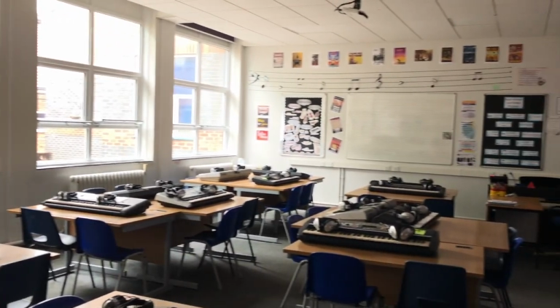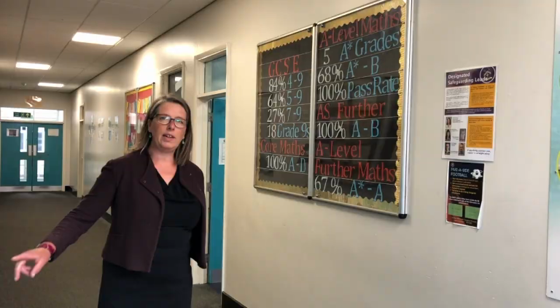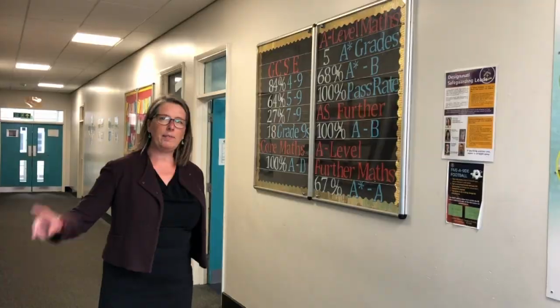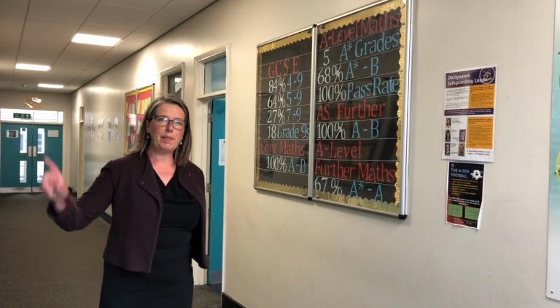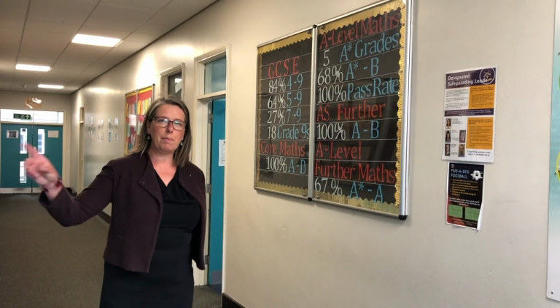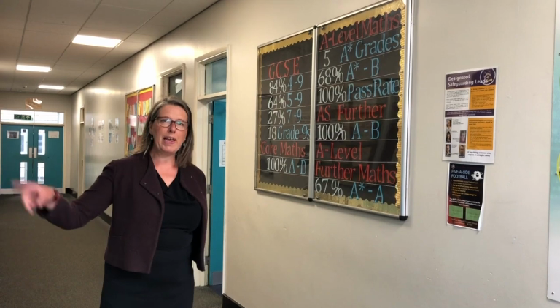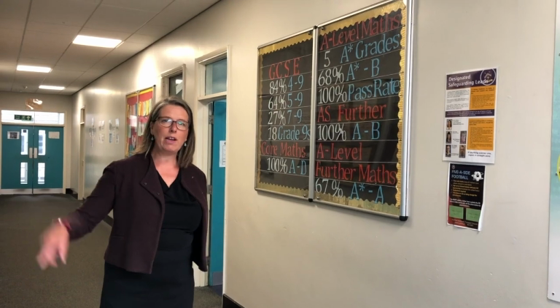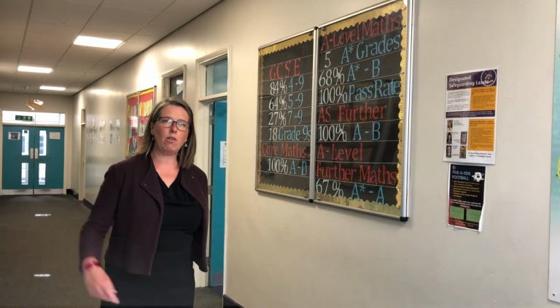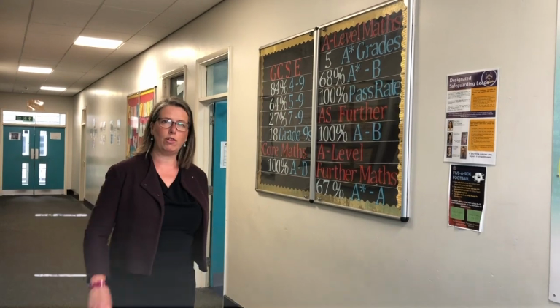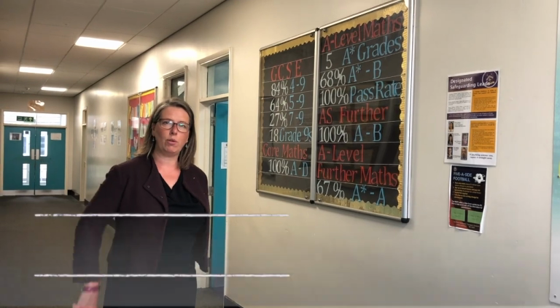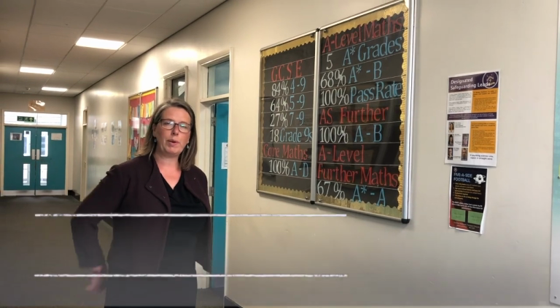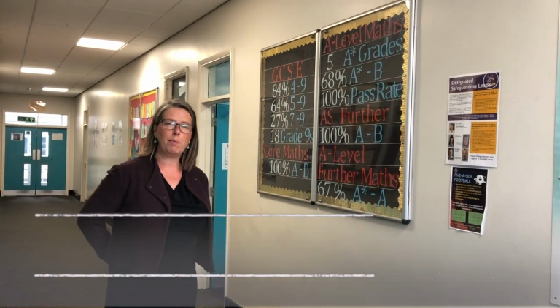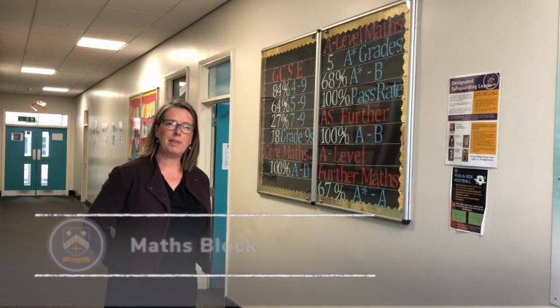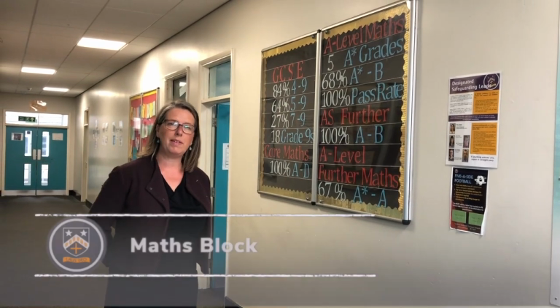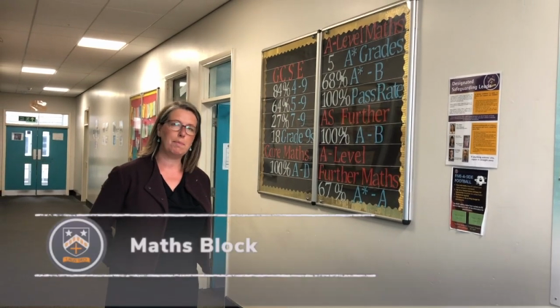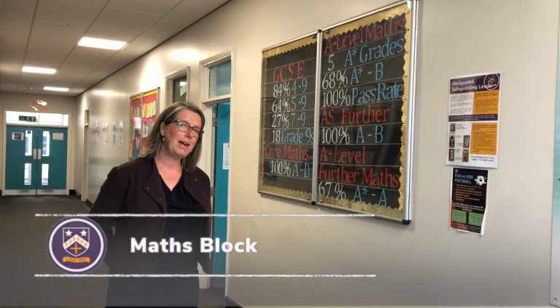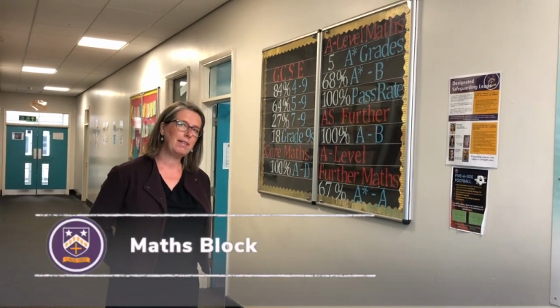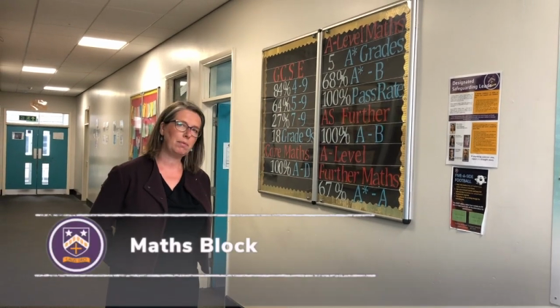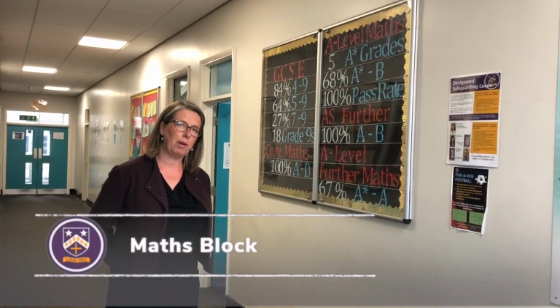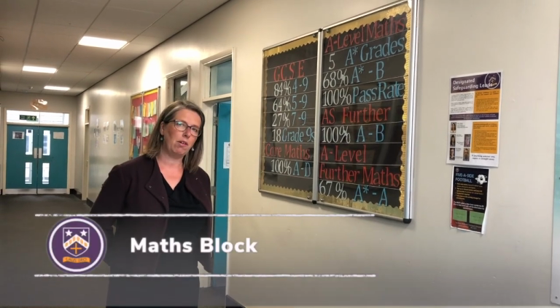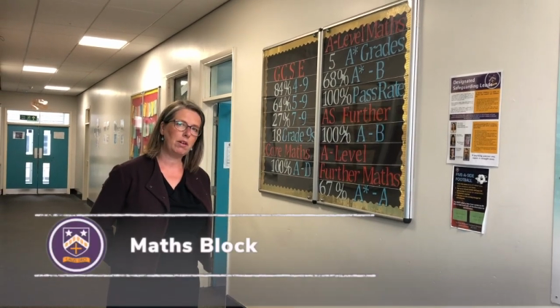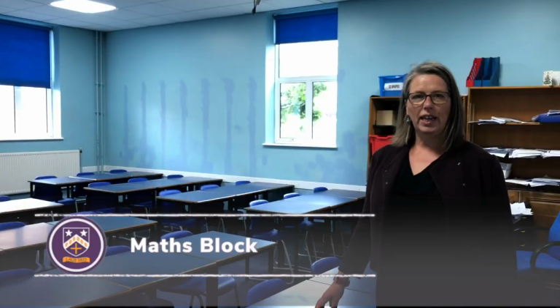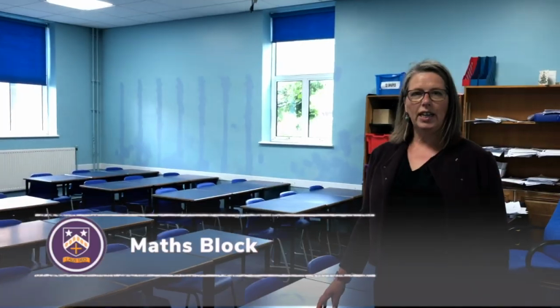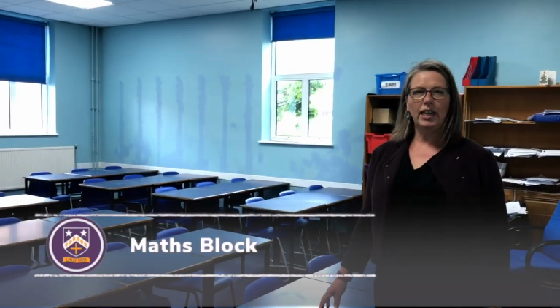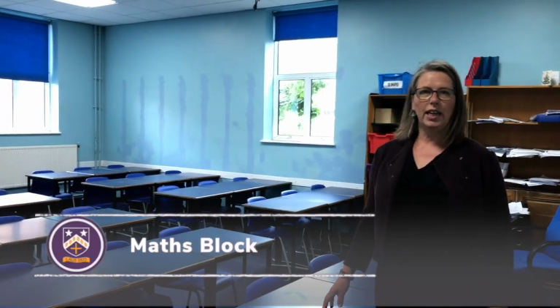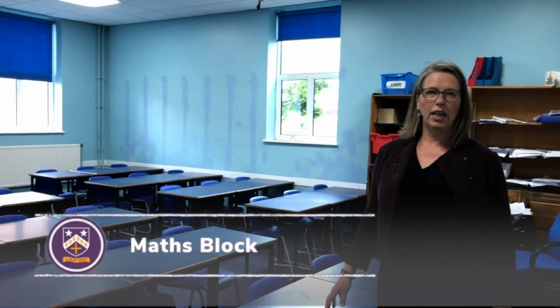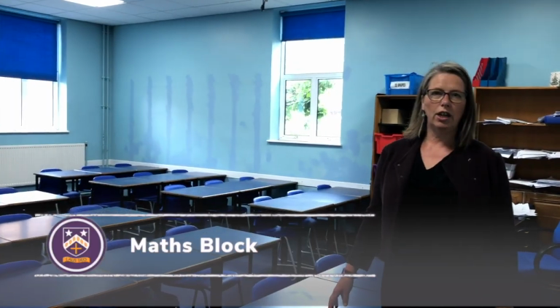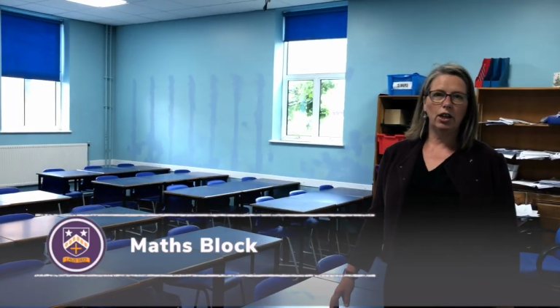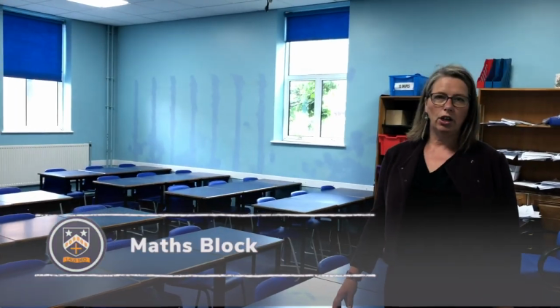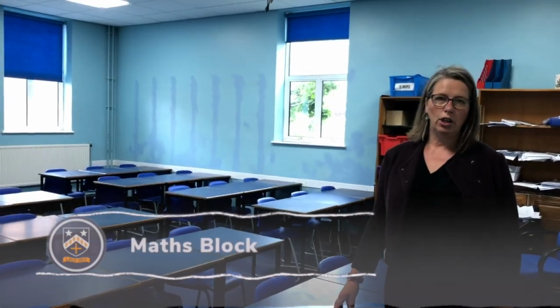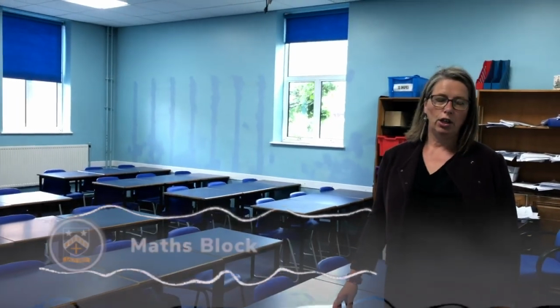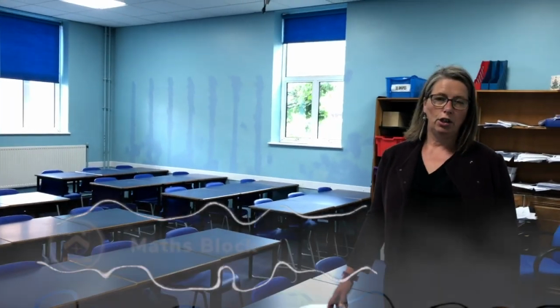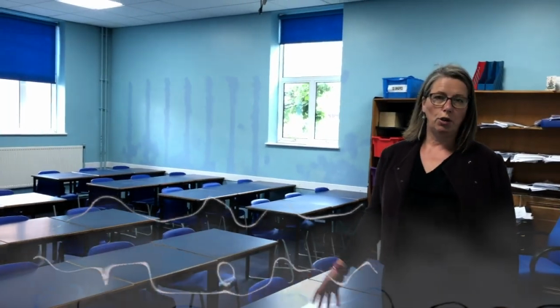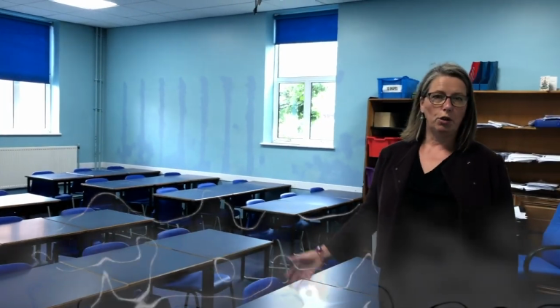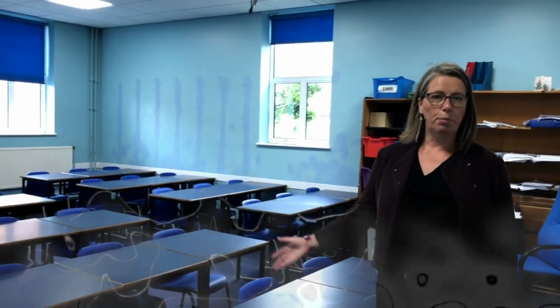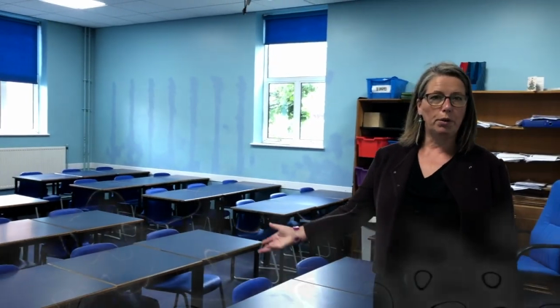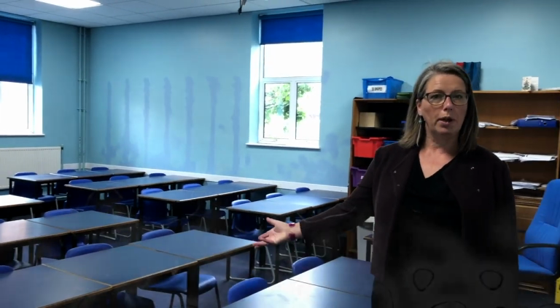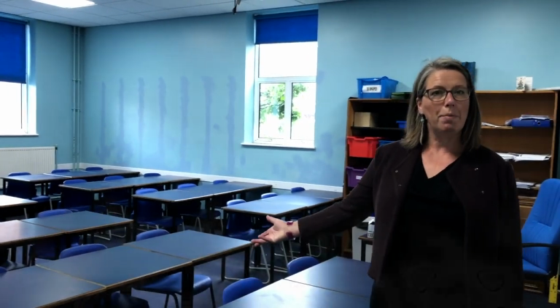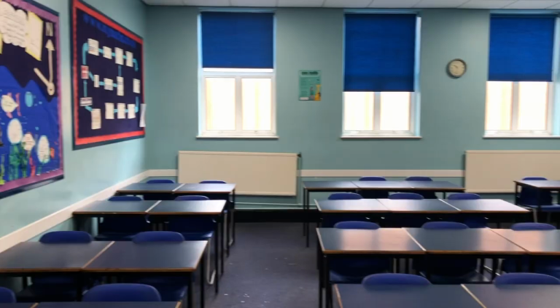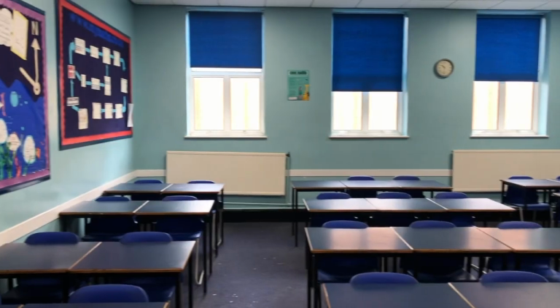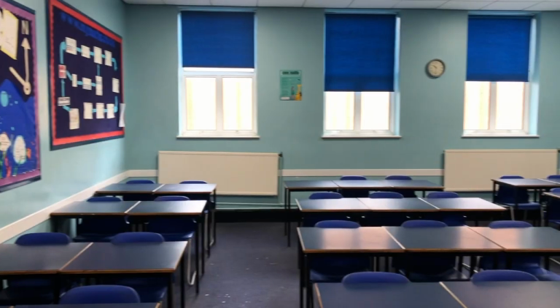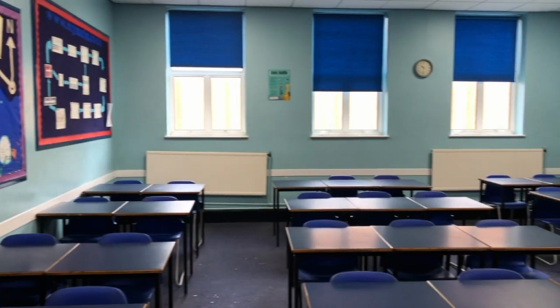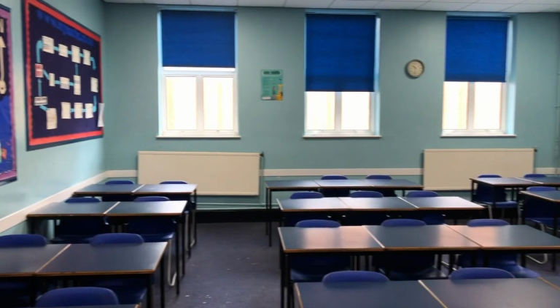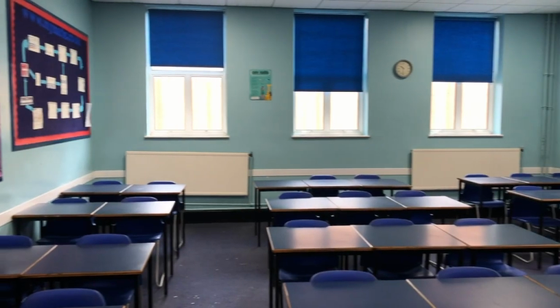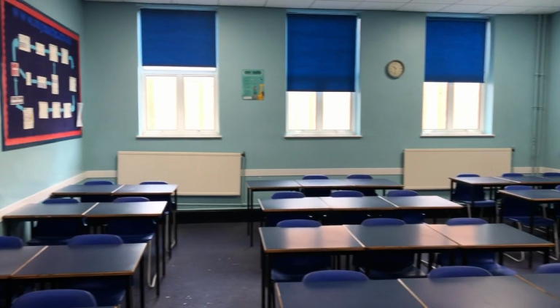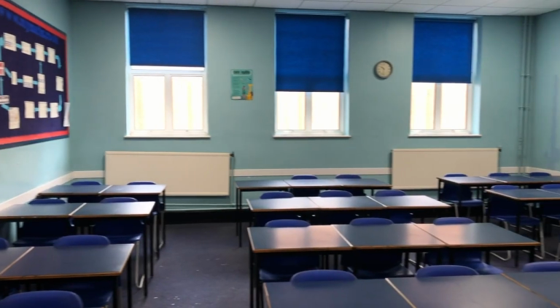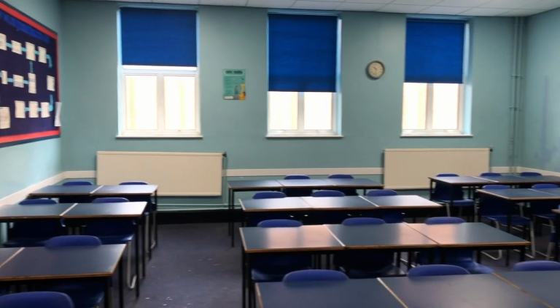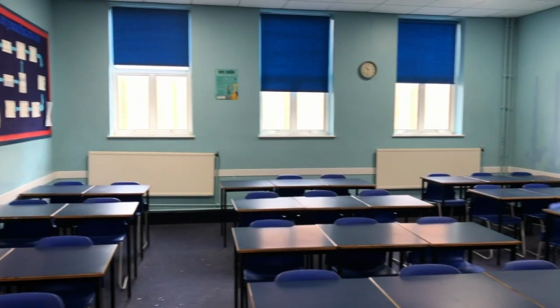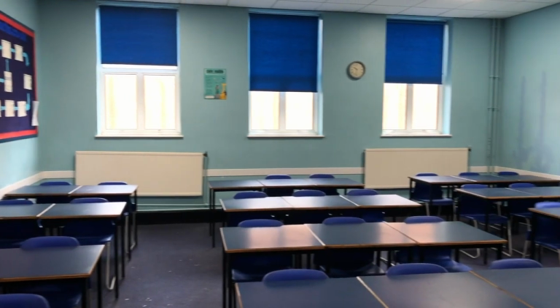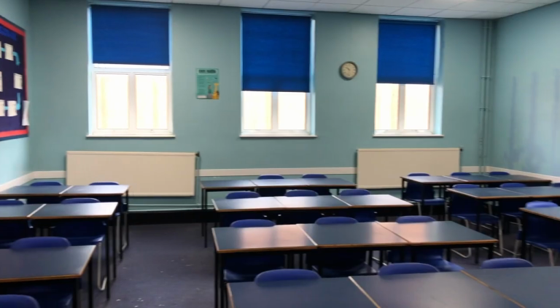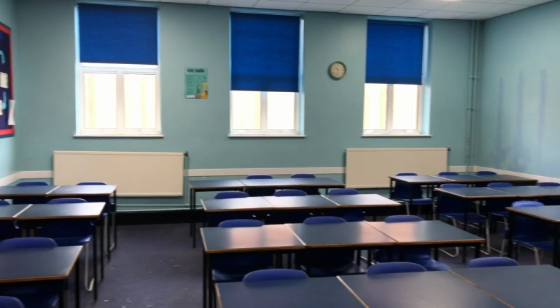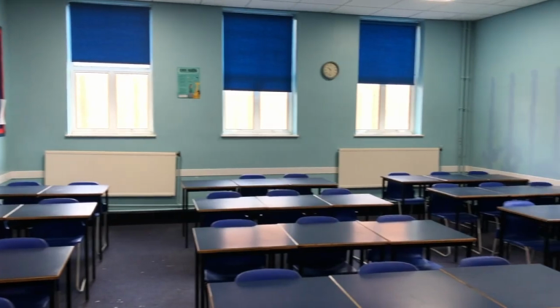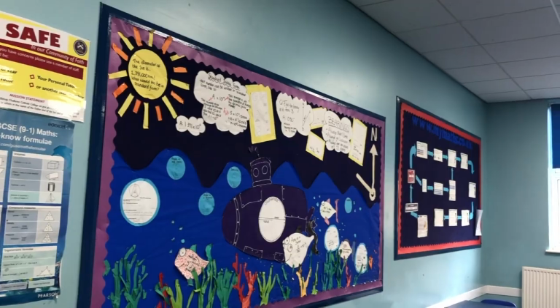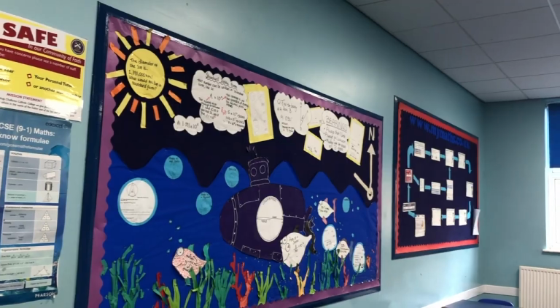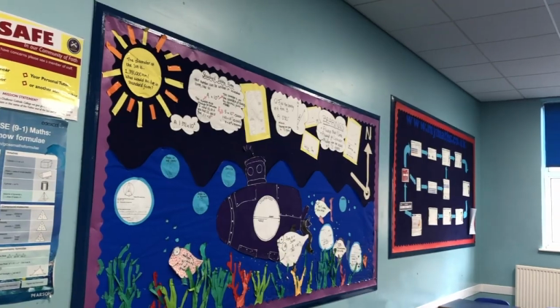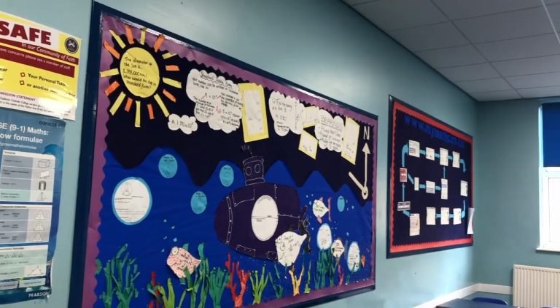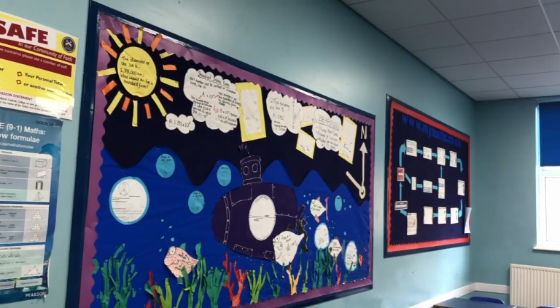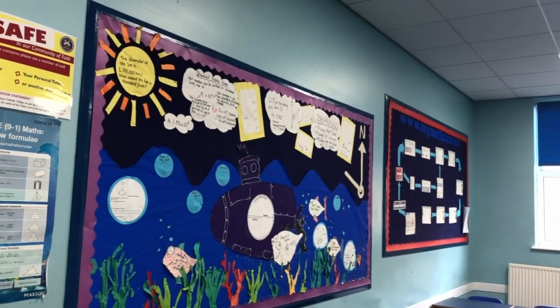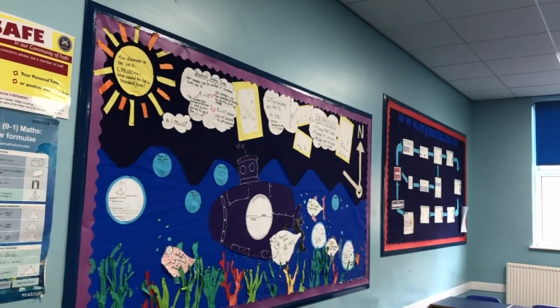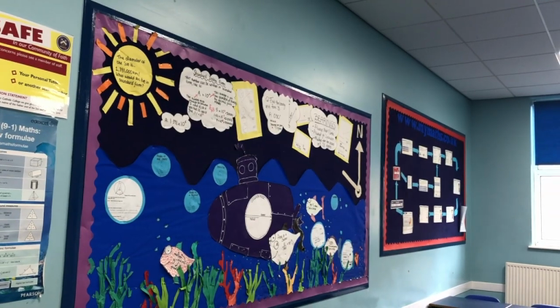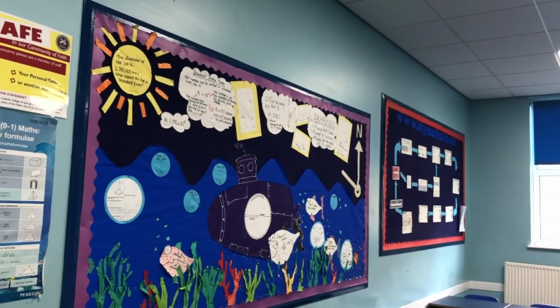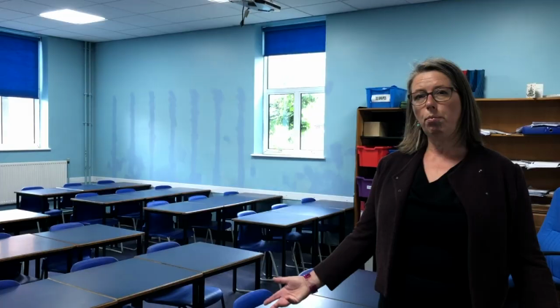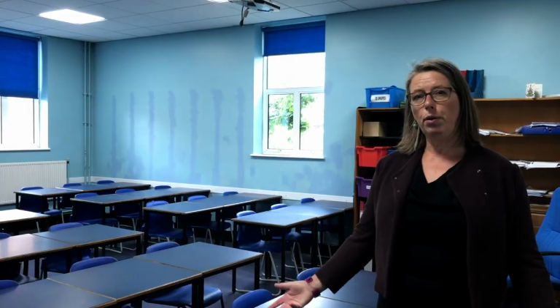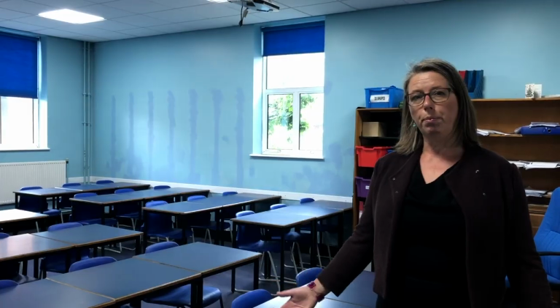Leaving the main corridor, we come into the maths block. In here you could be doing a maths lesson and it could also be your form room.